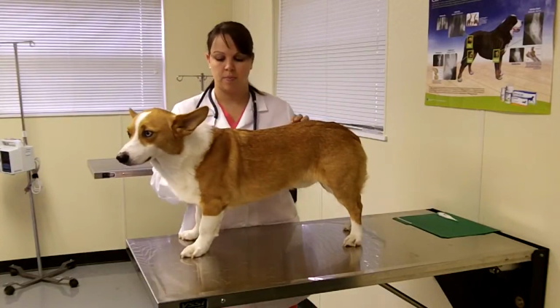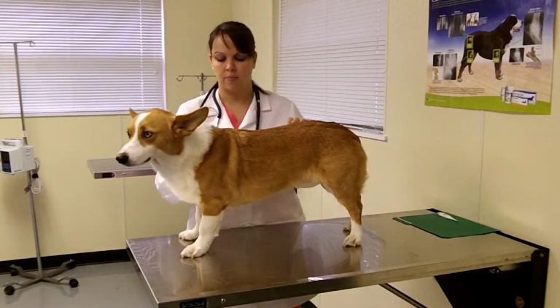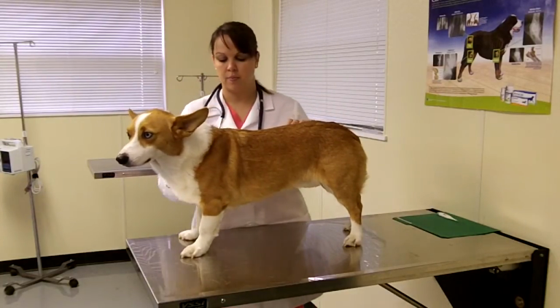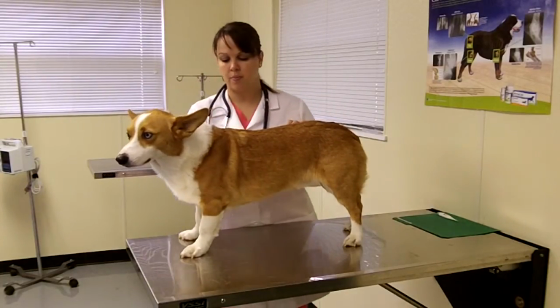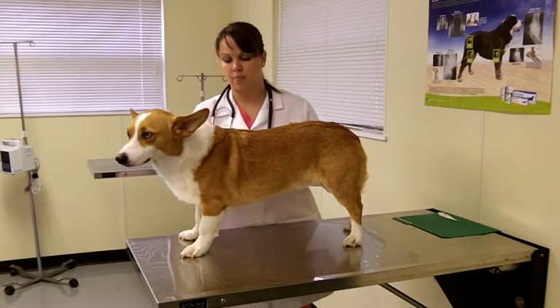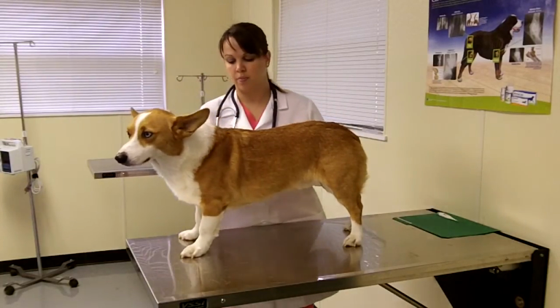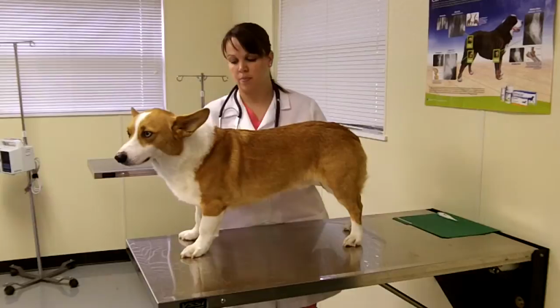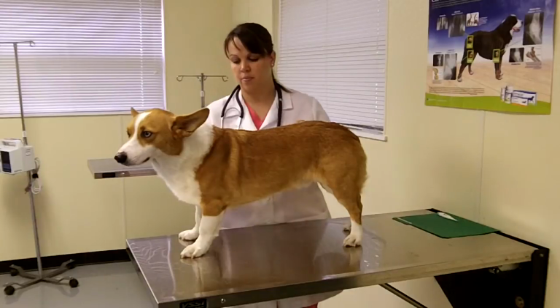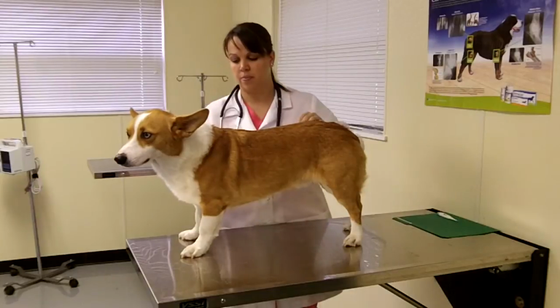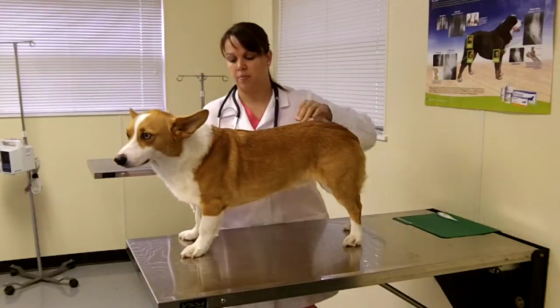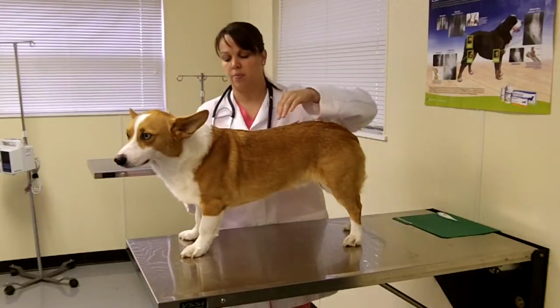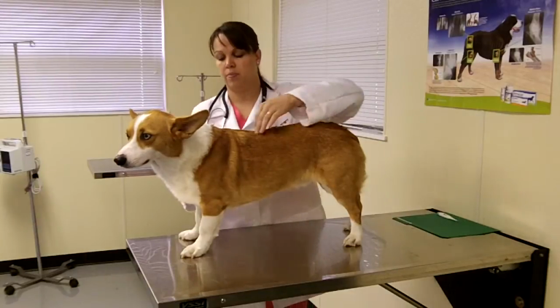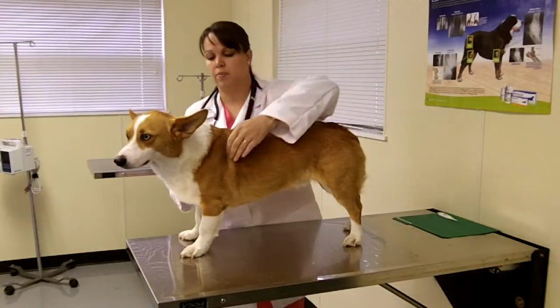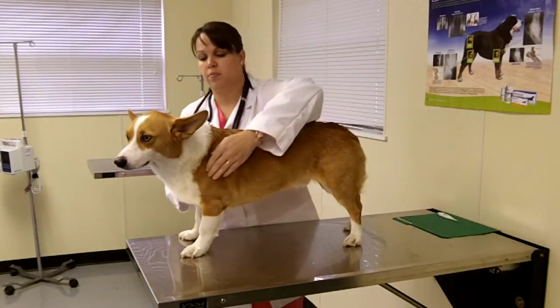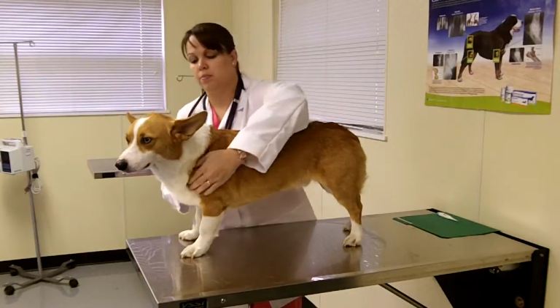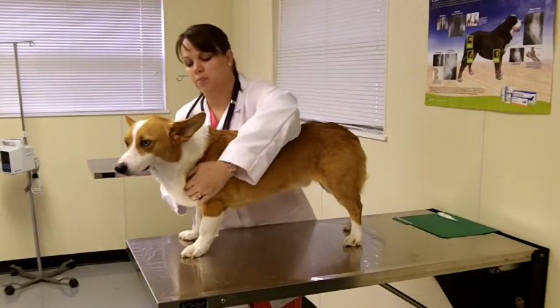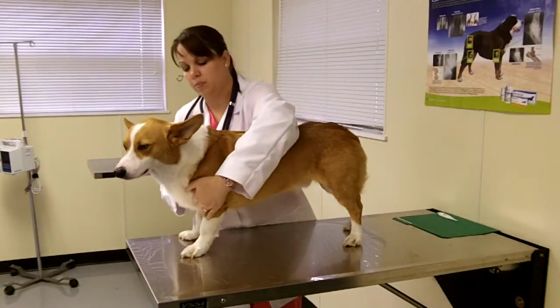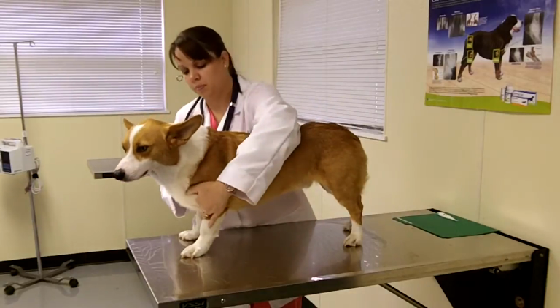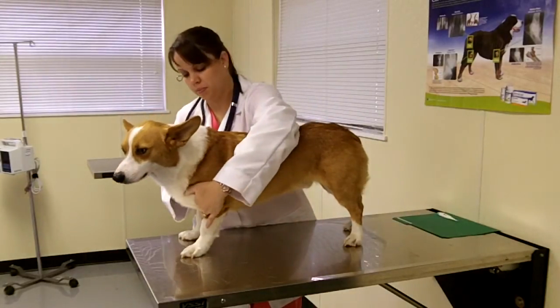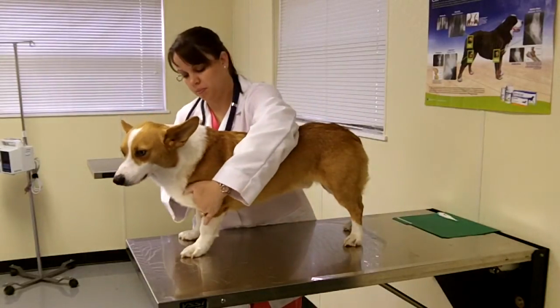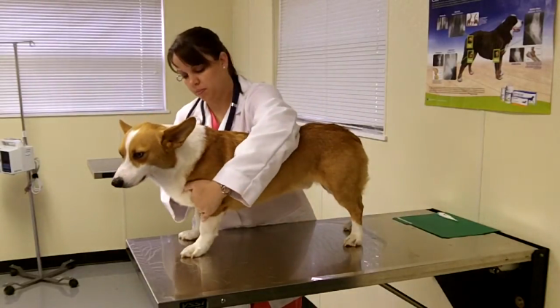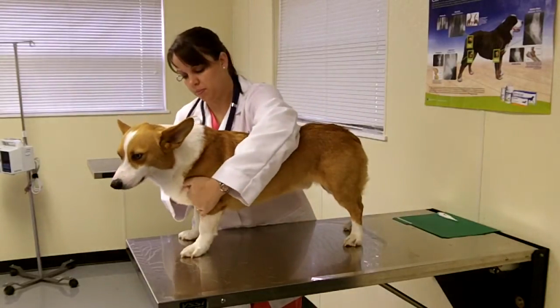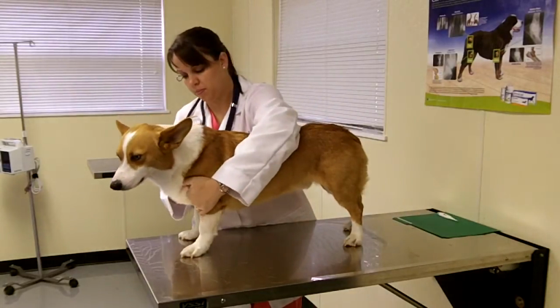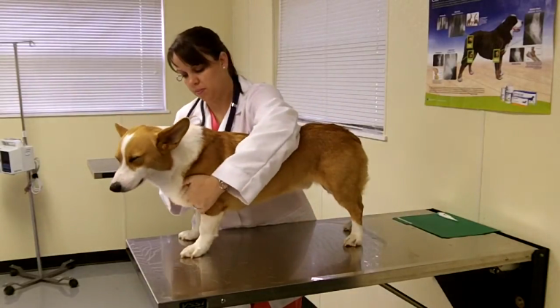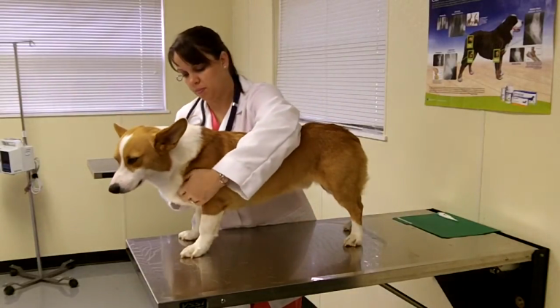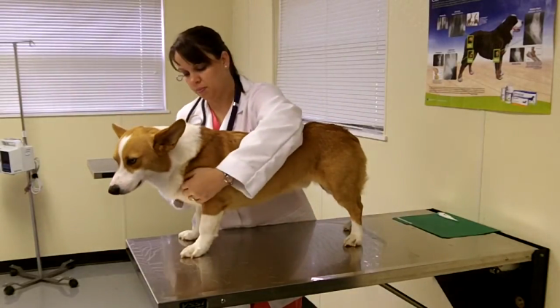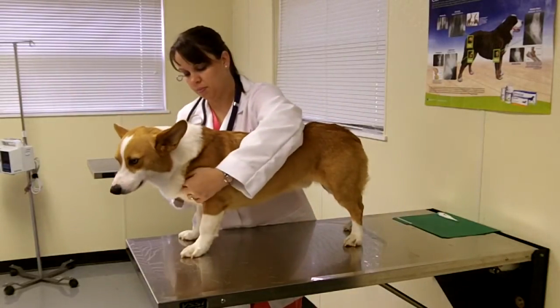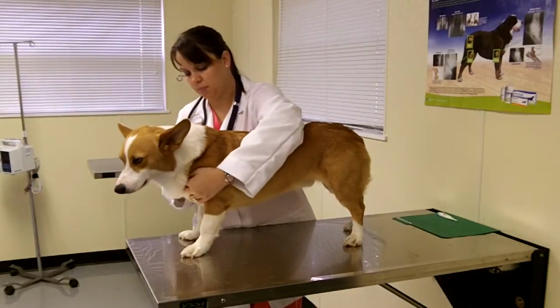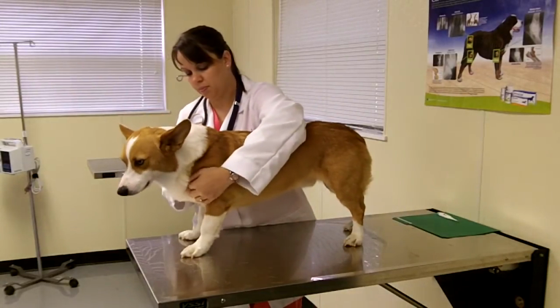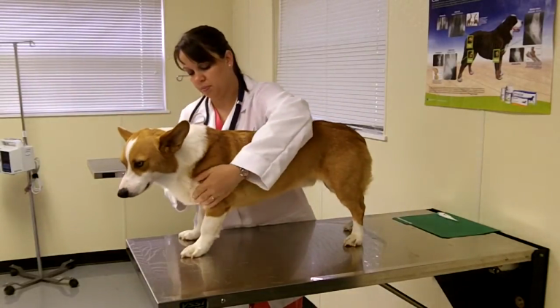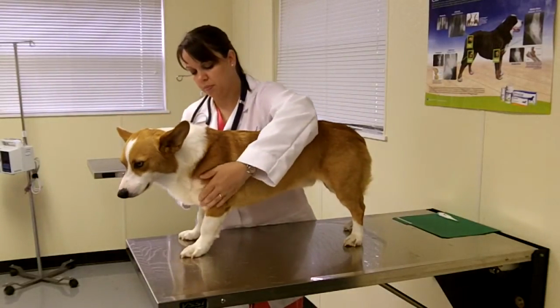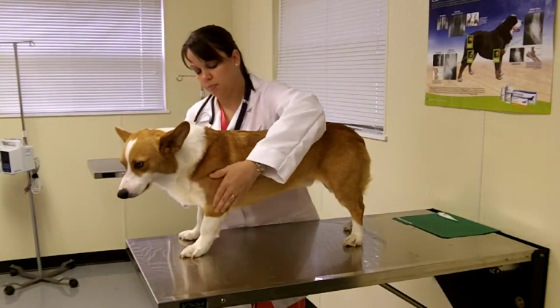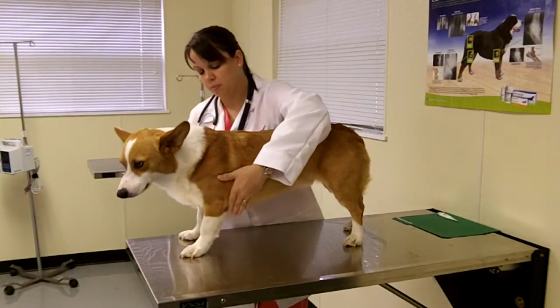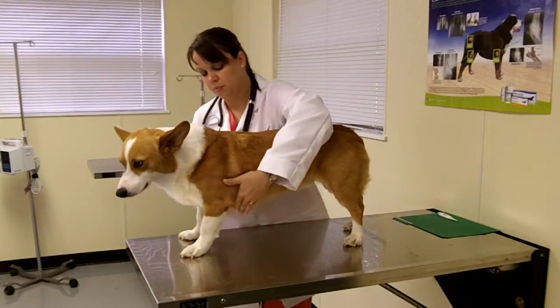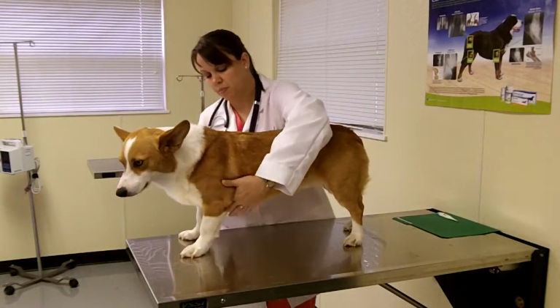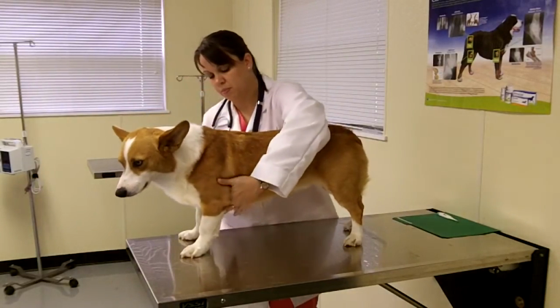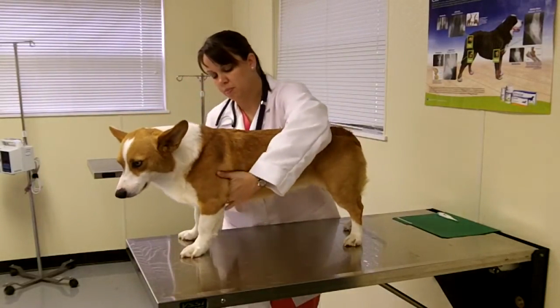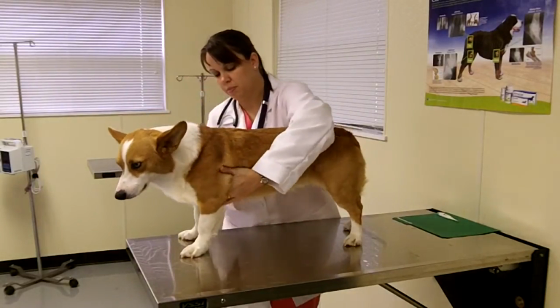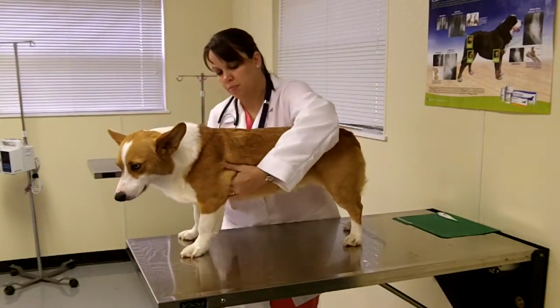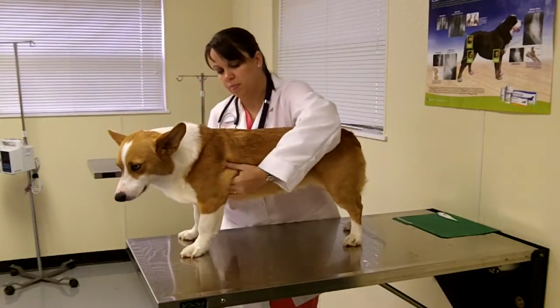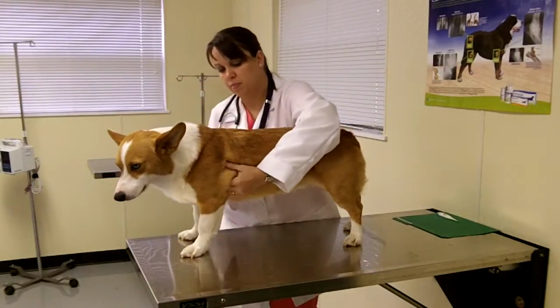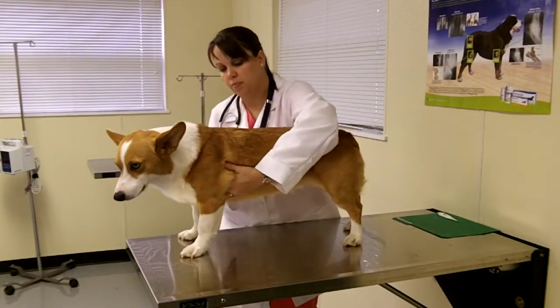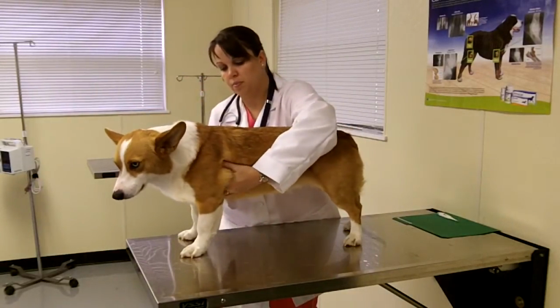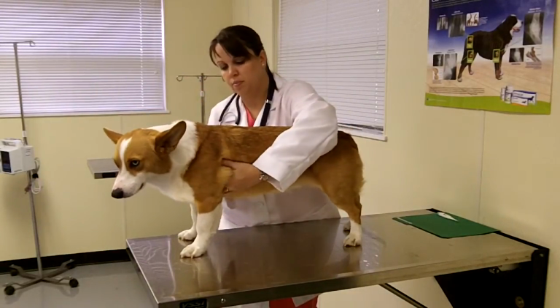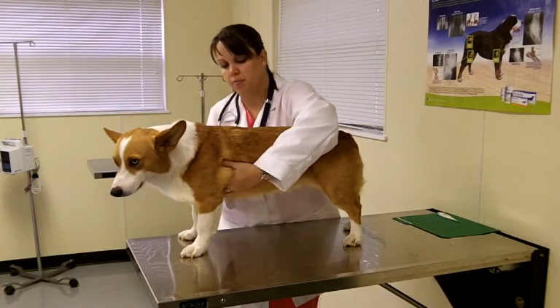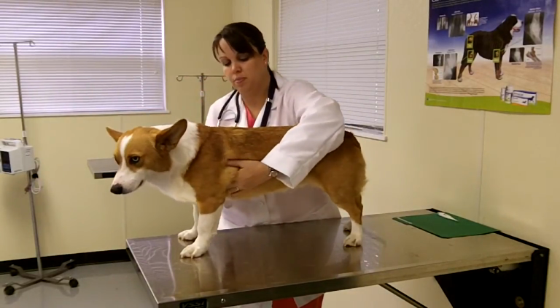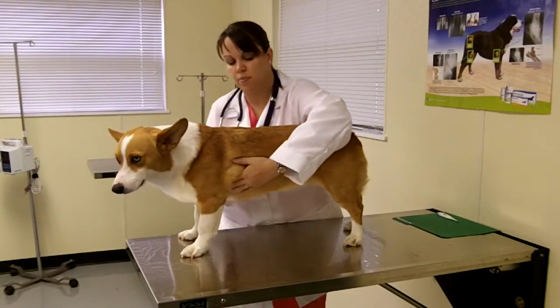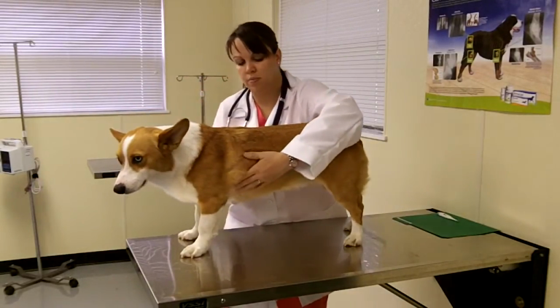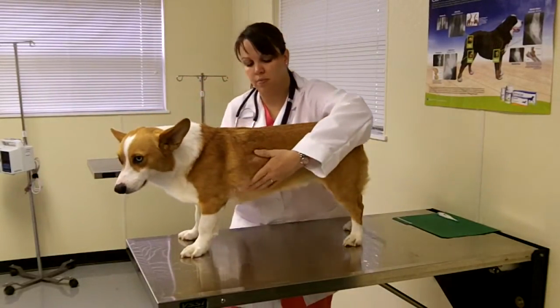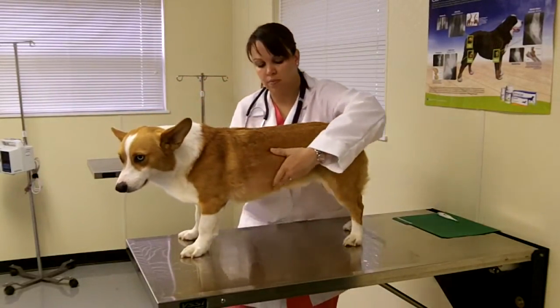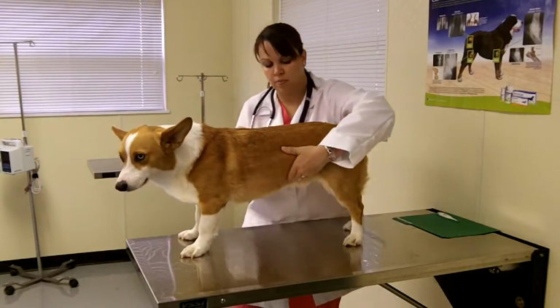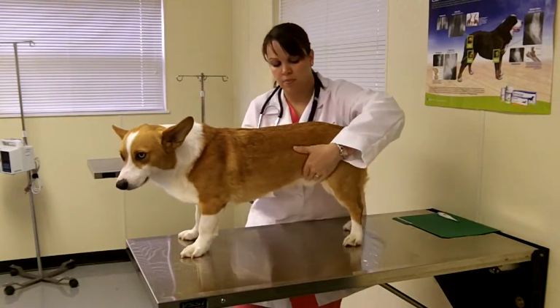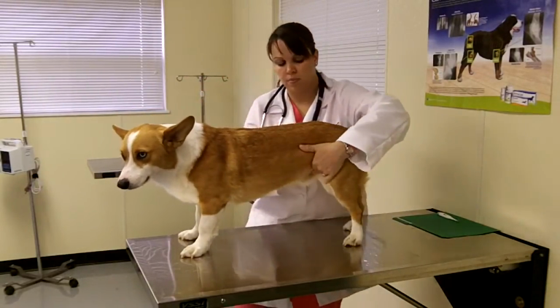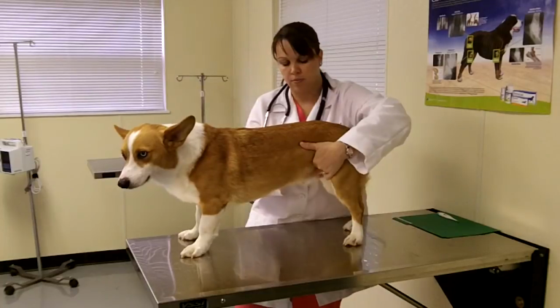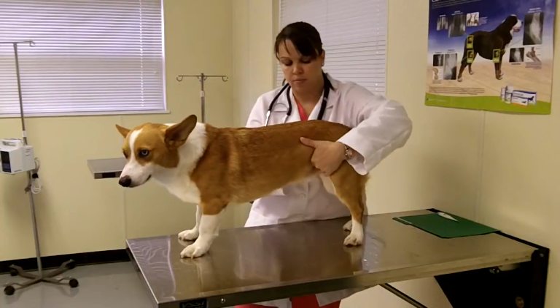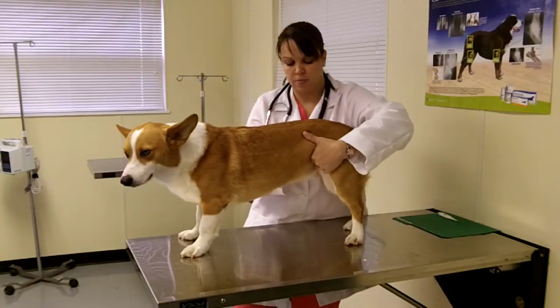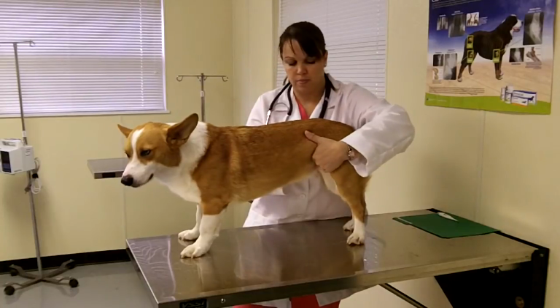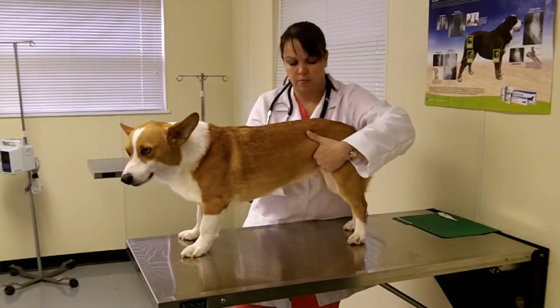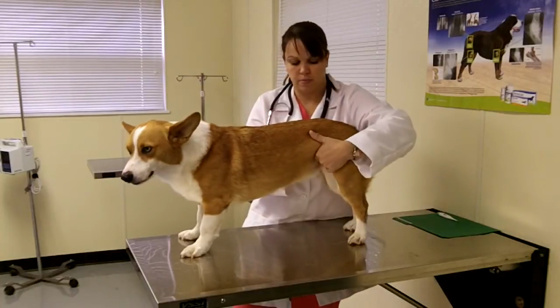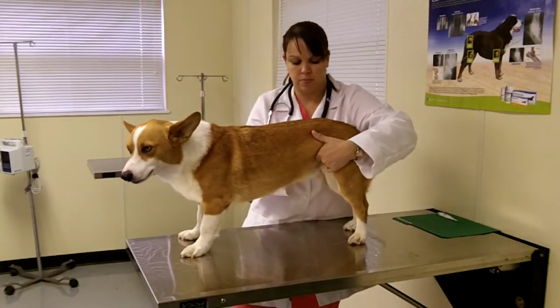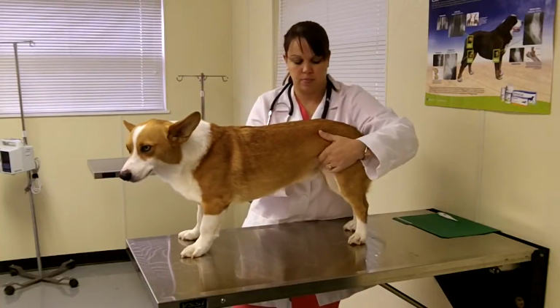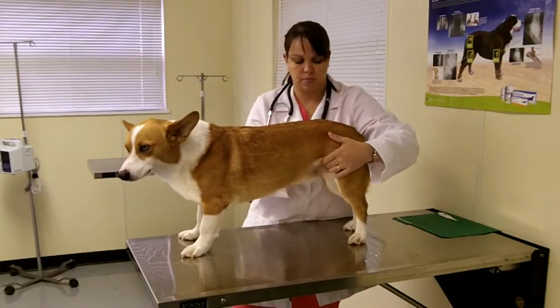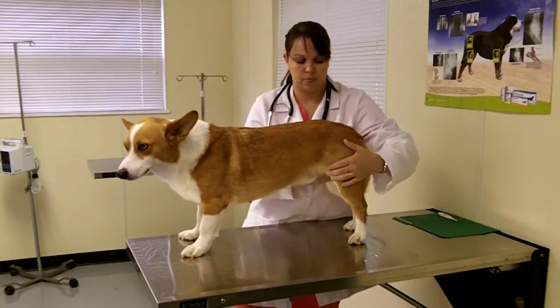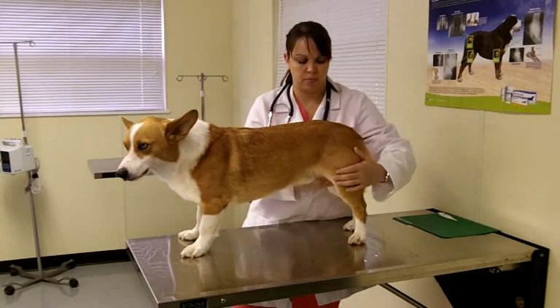She will also check the prescapular, axillary, inguinal, and popliteal lymph nodes.